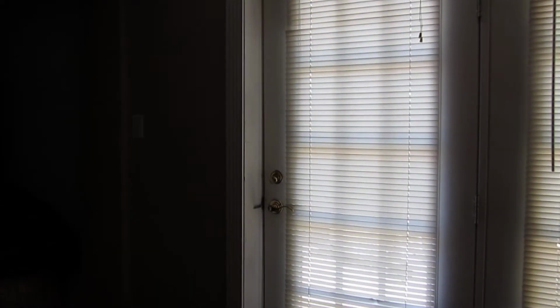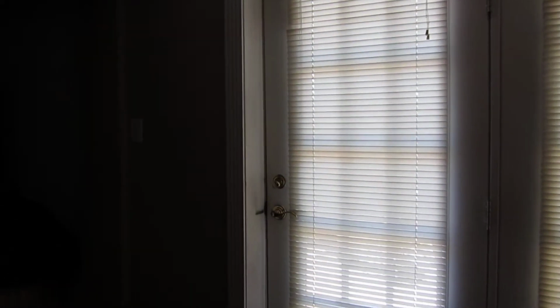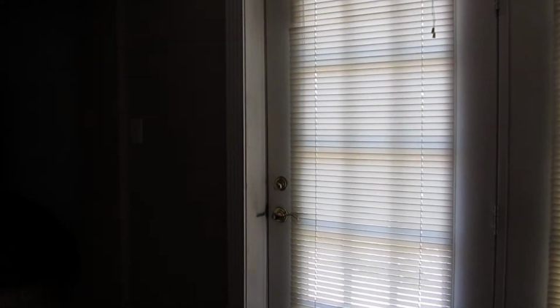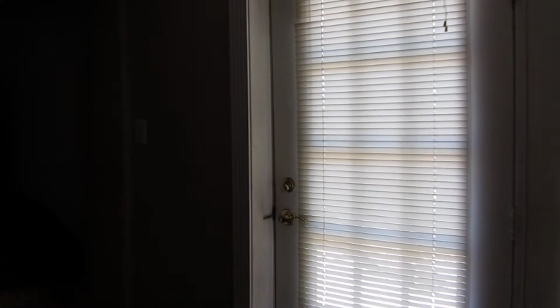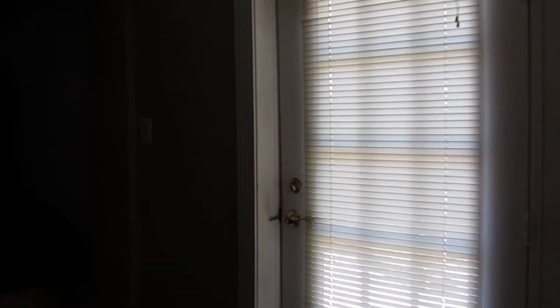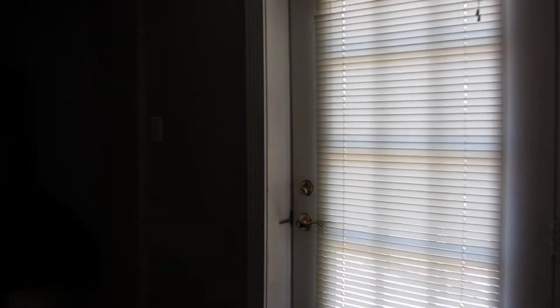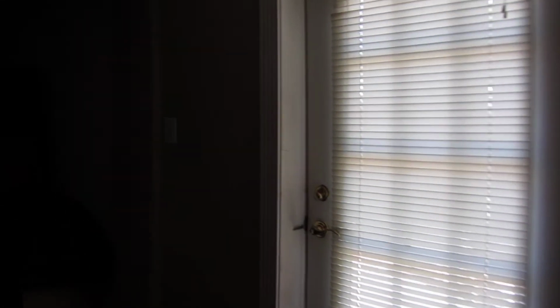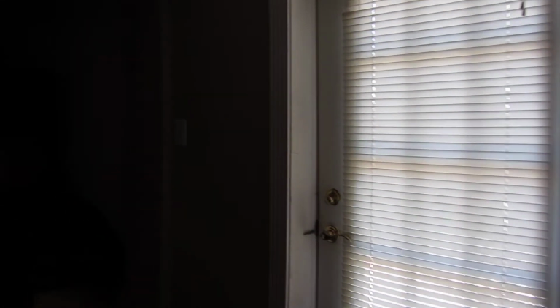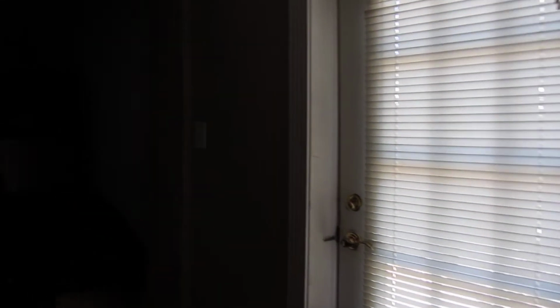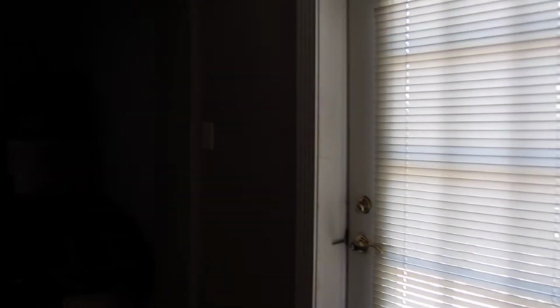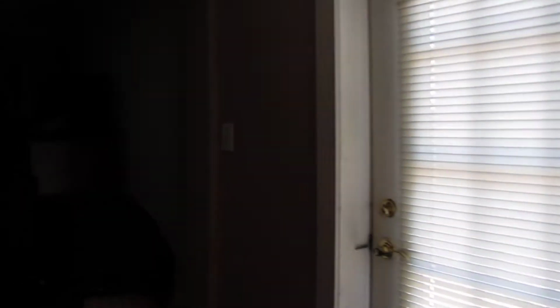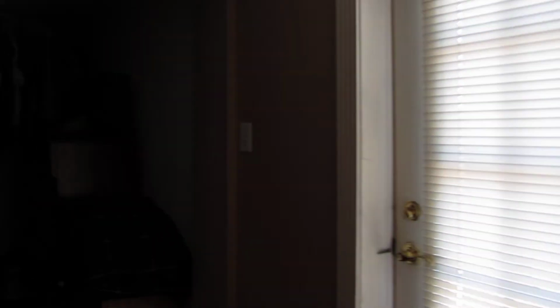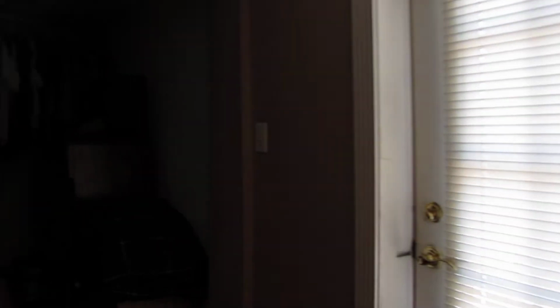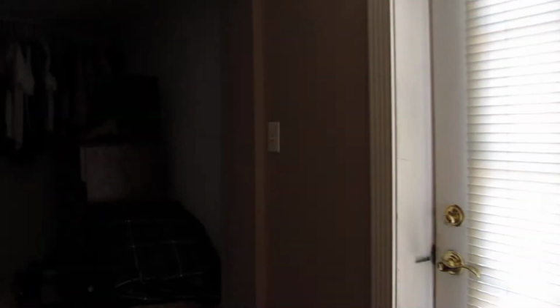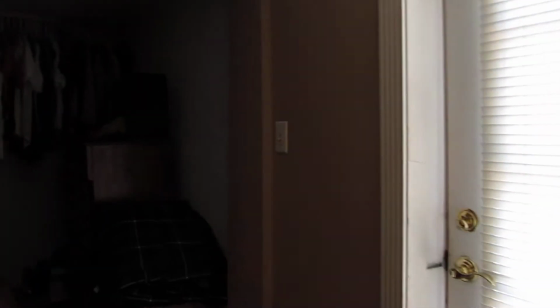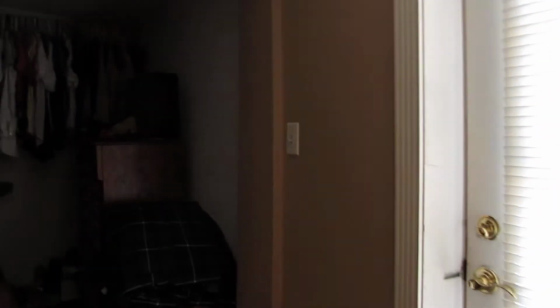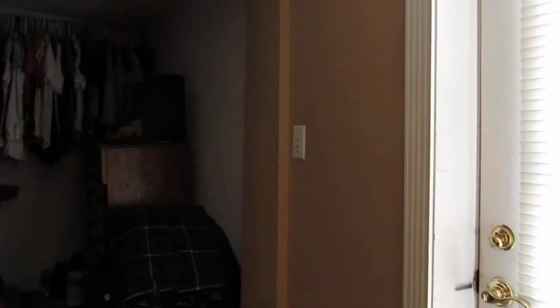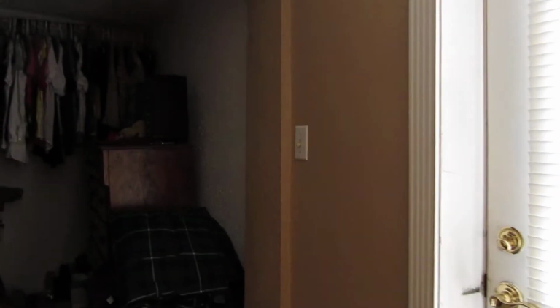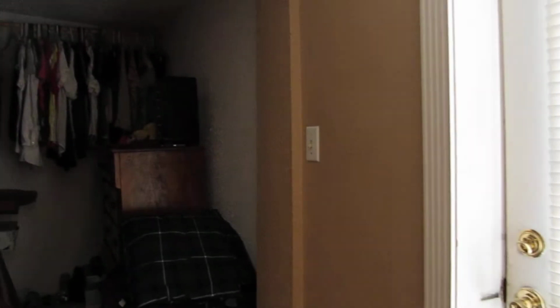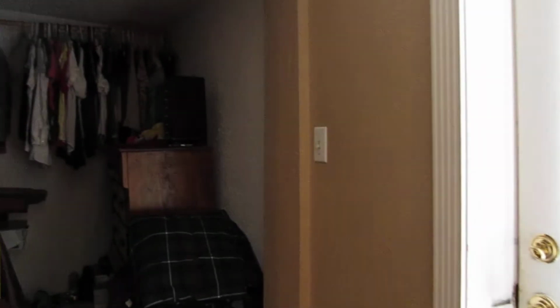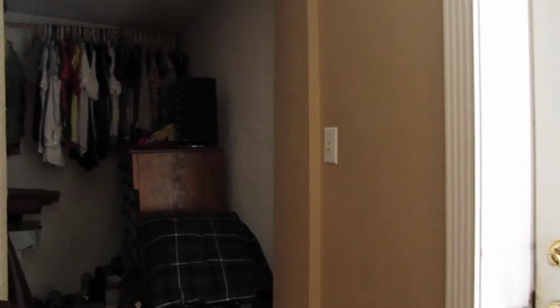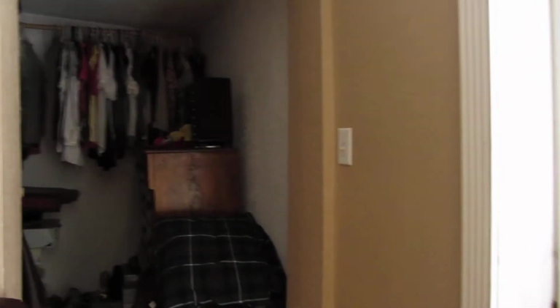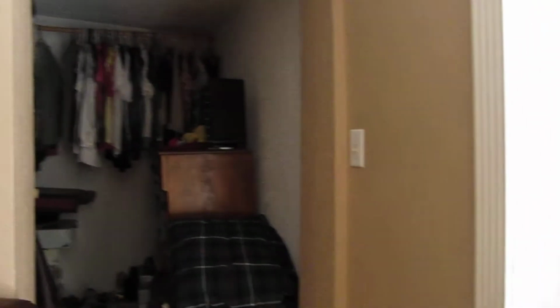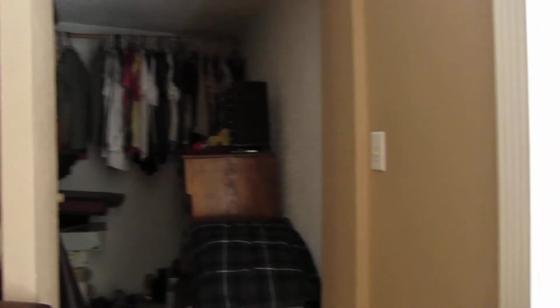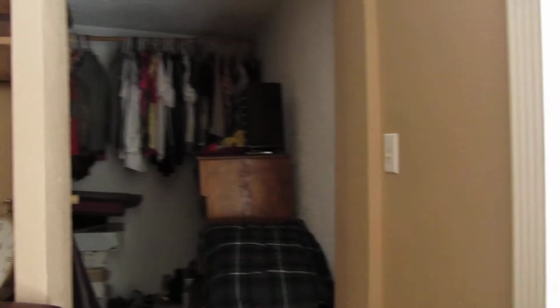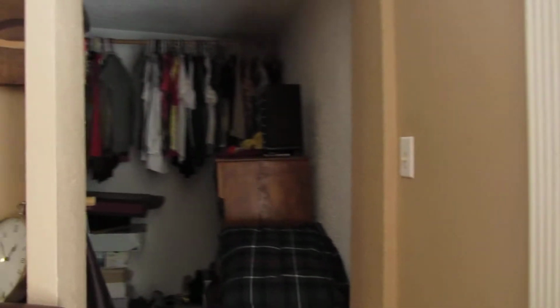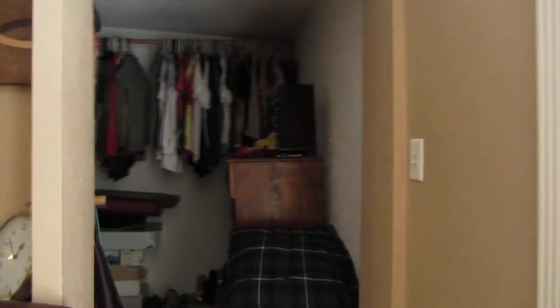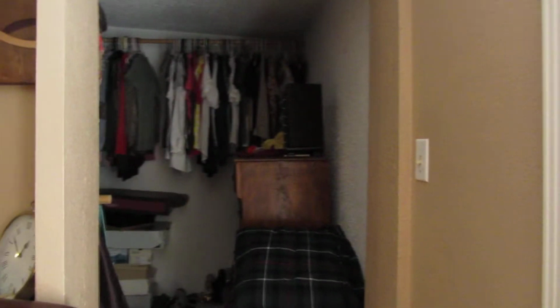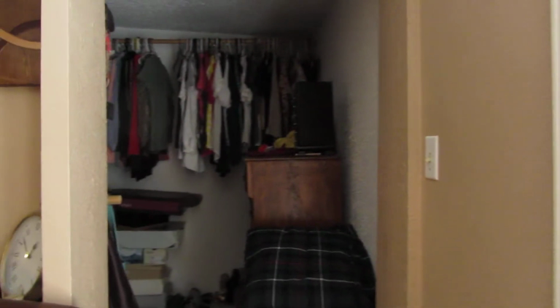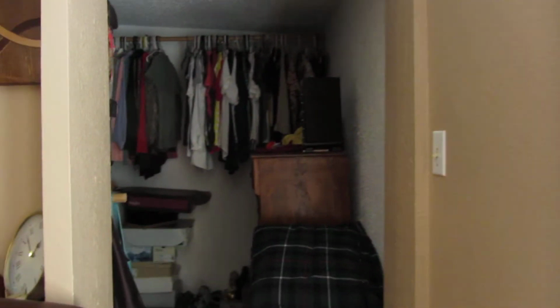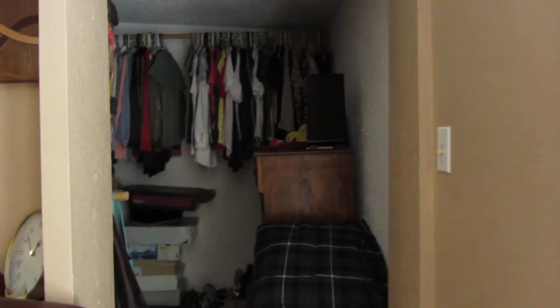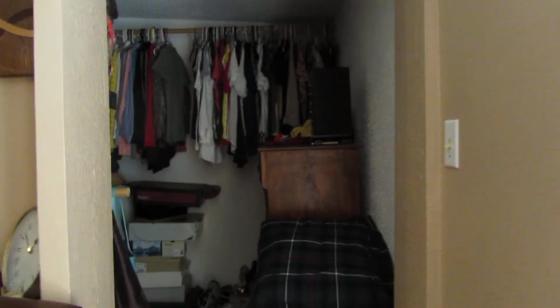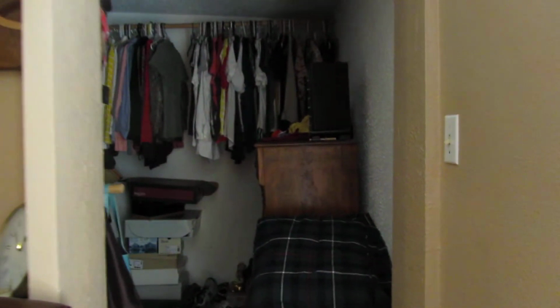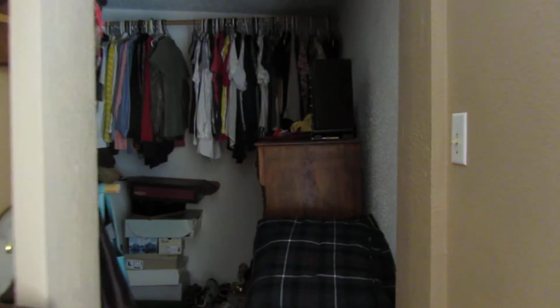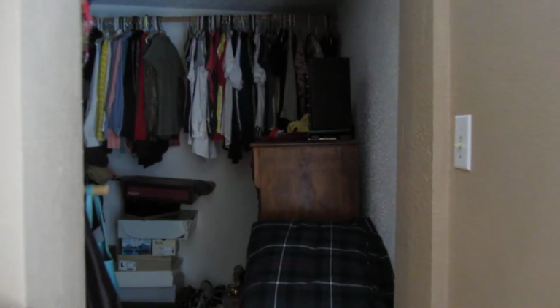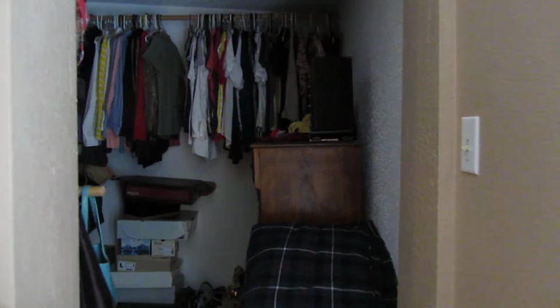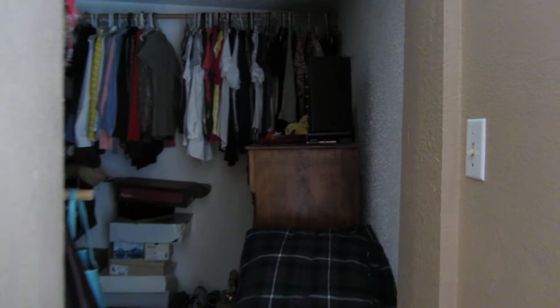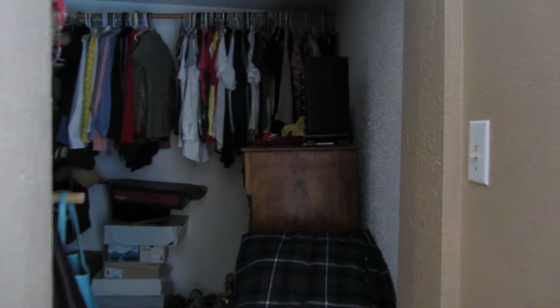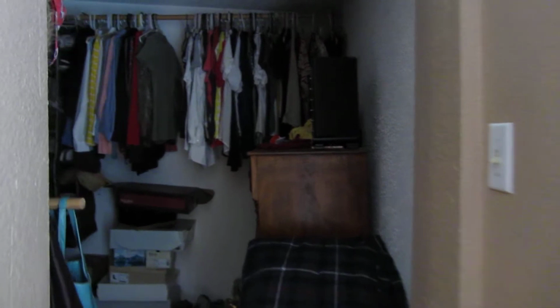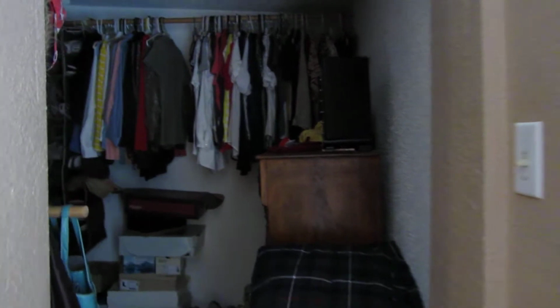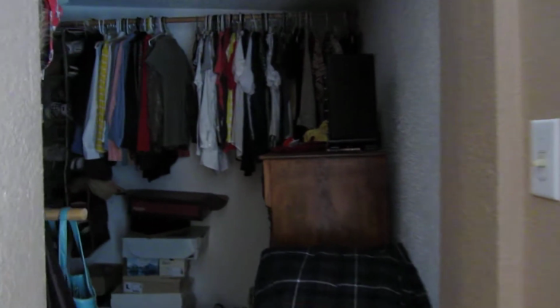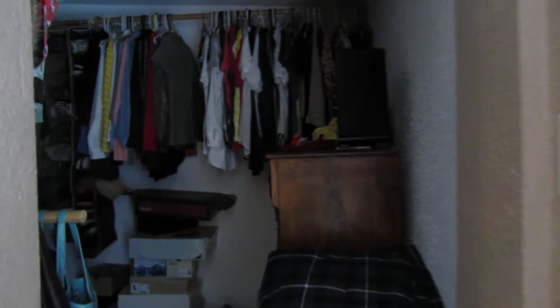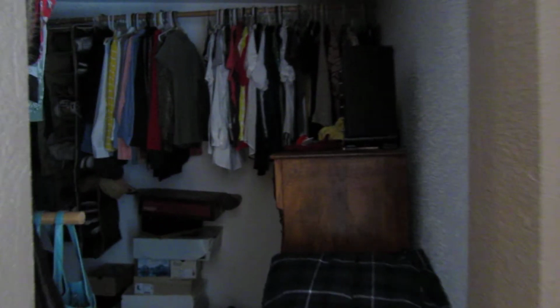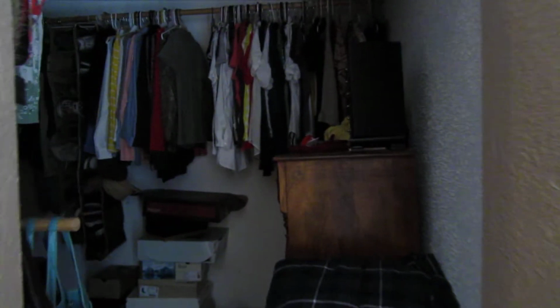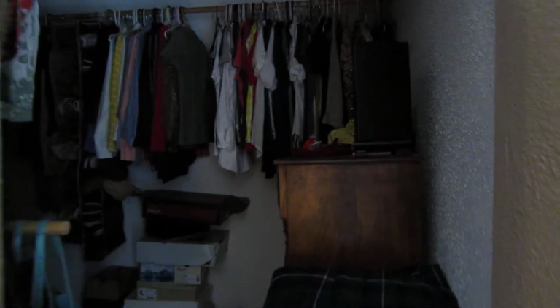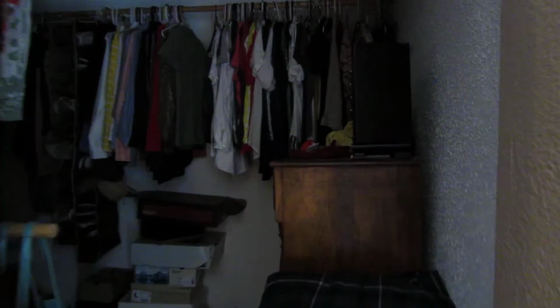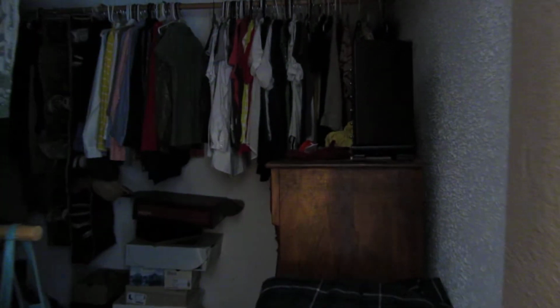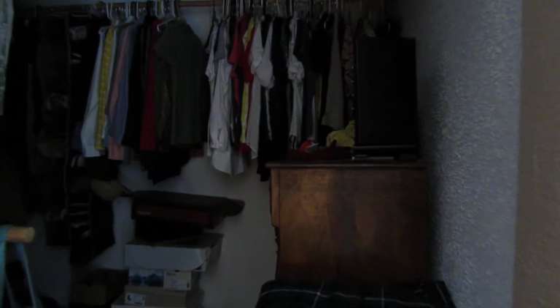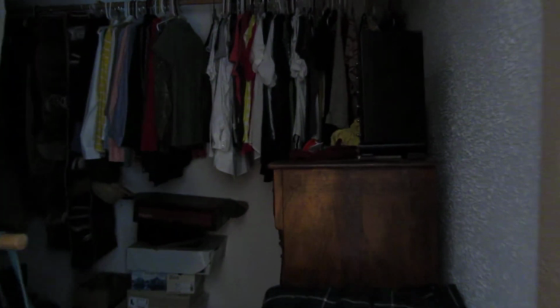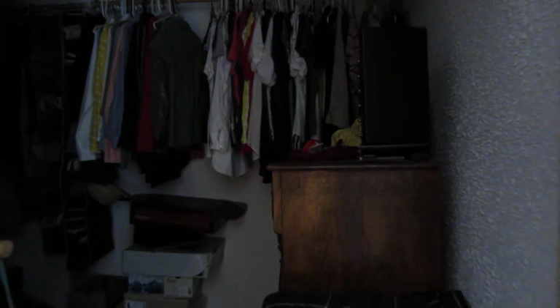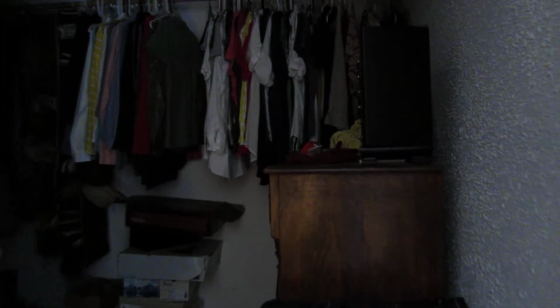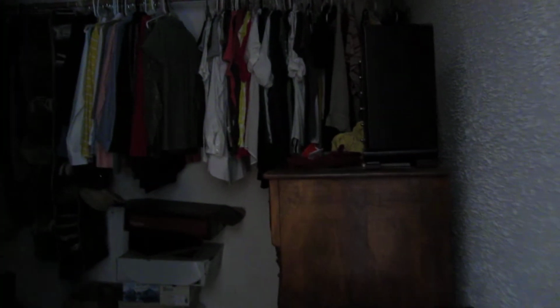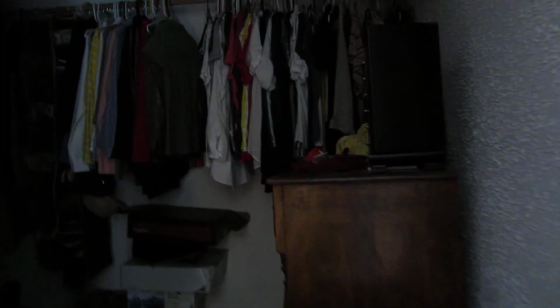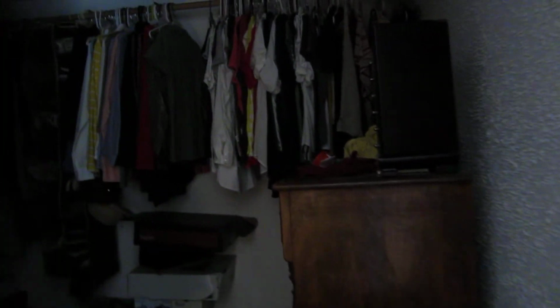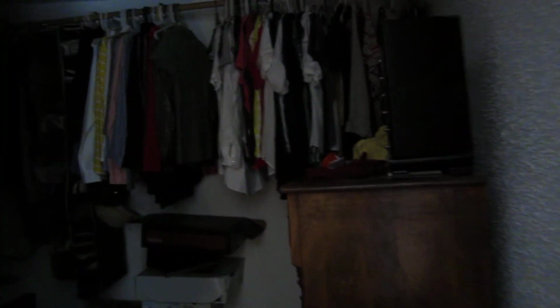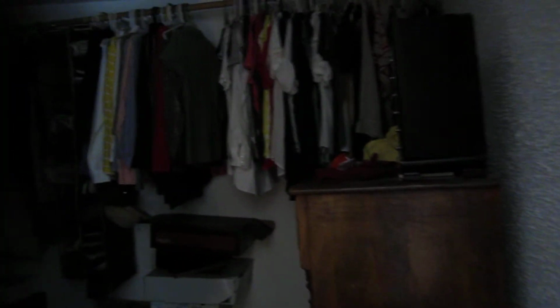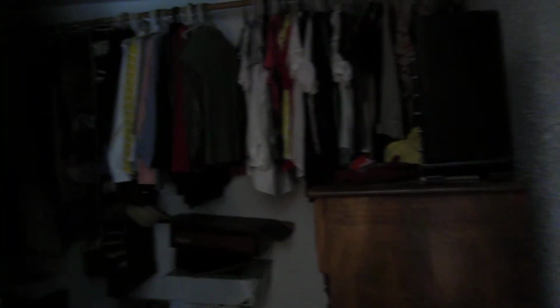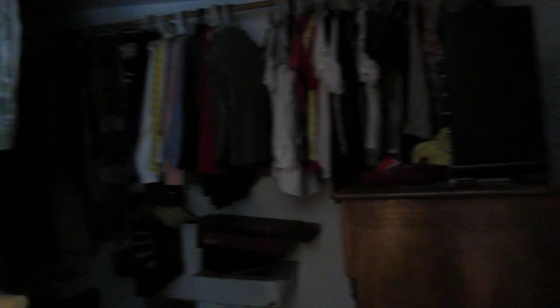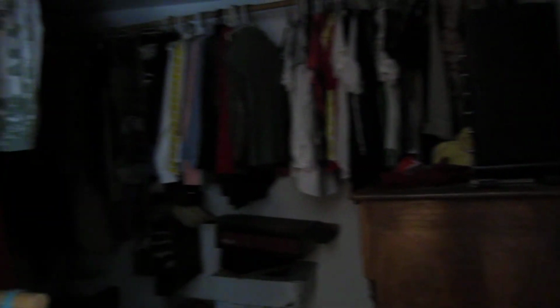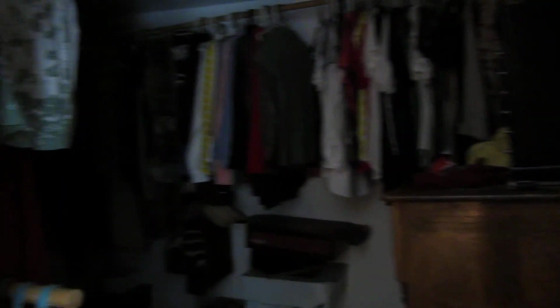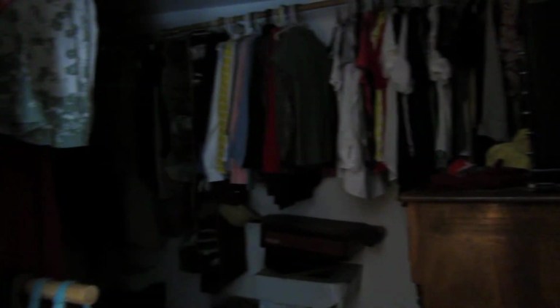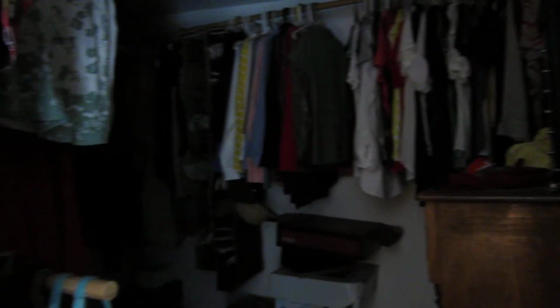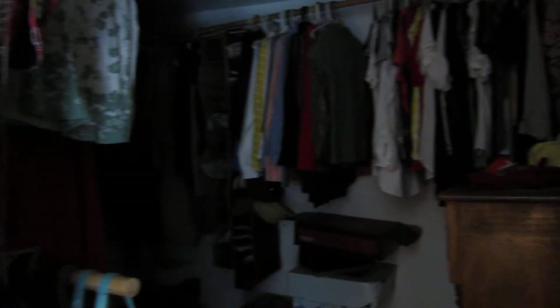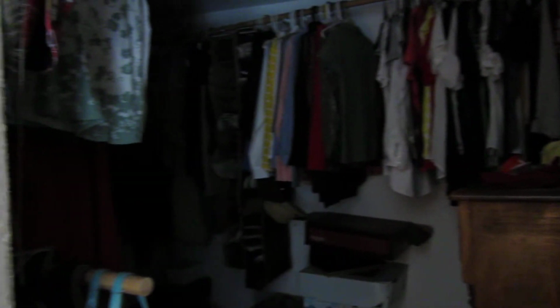This home does have a detached two-car garage with side entry. This home sits on a big corner lot.